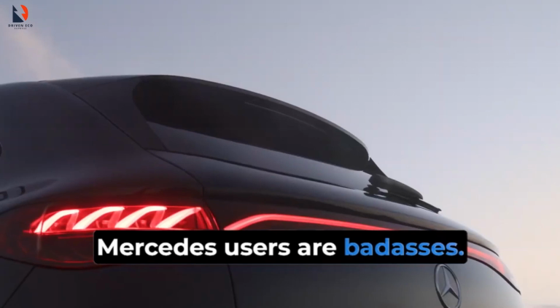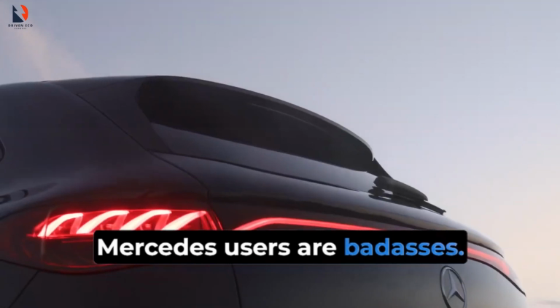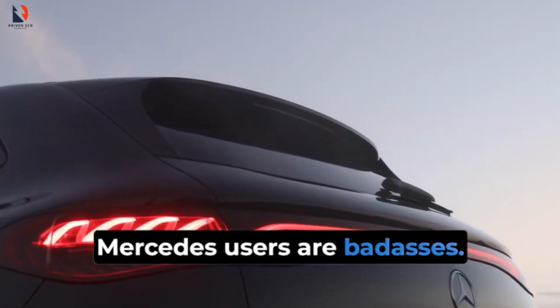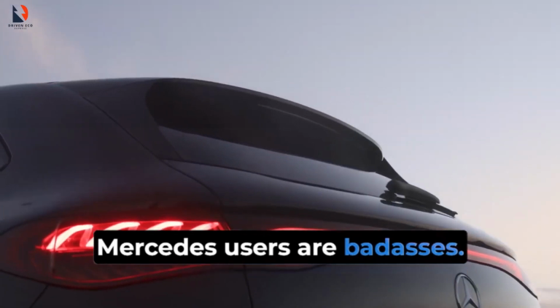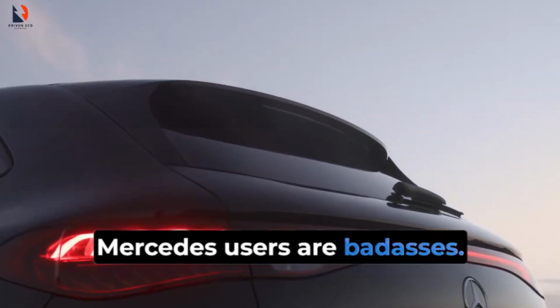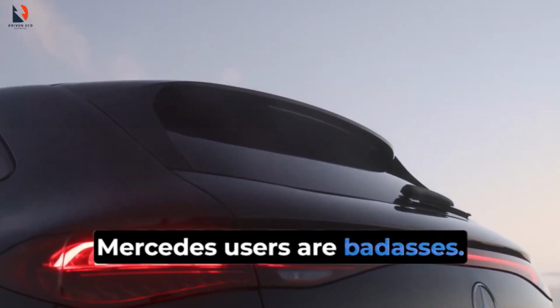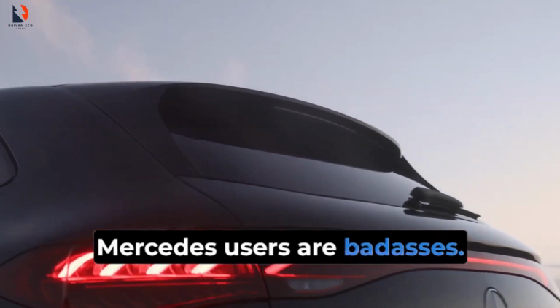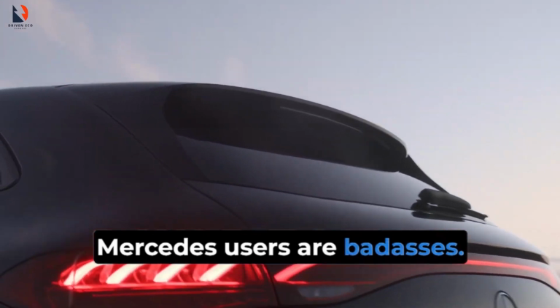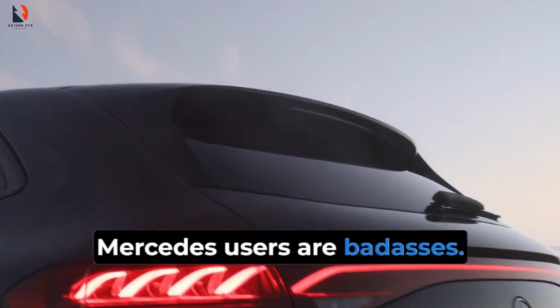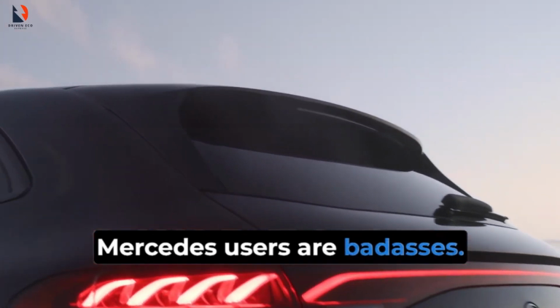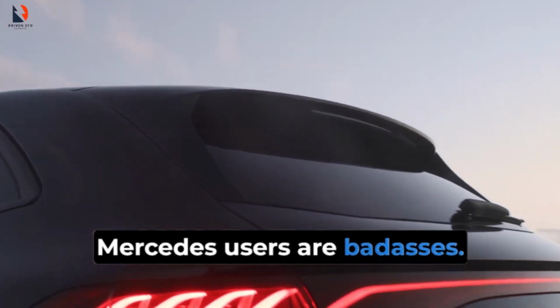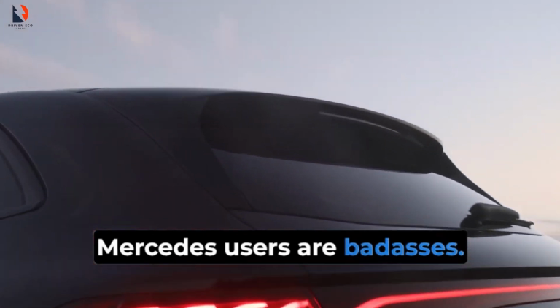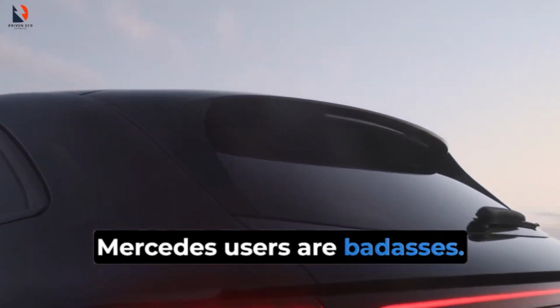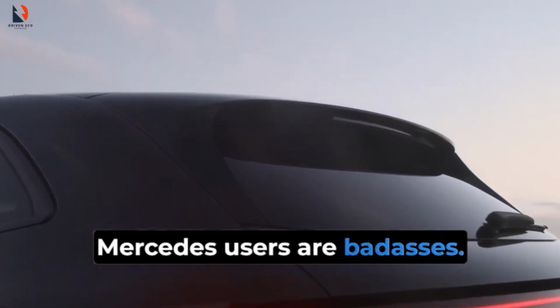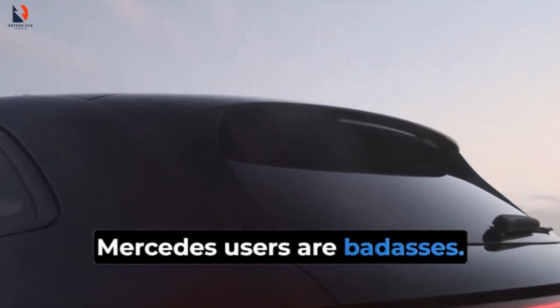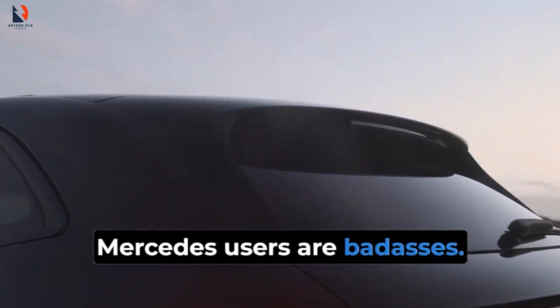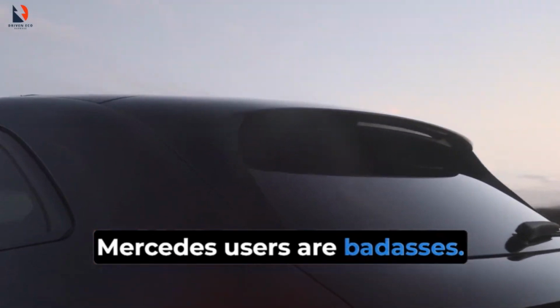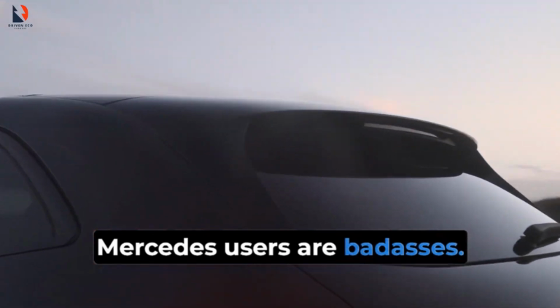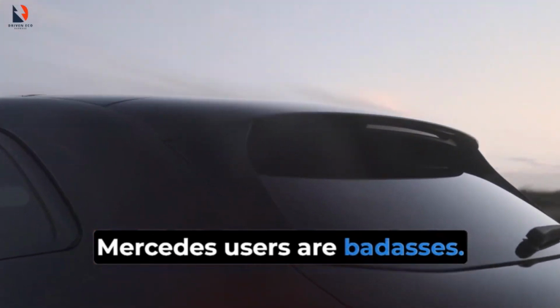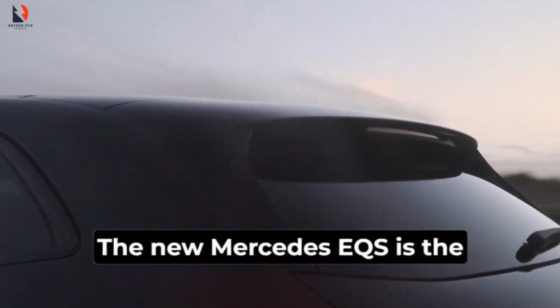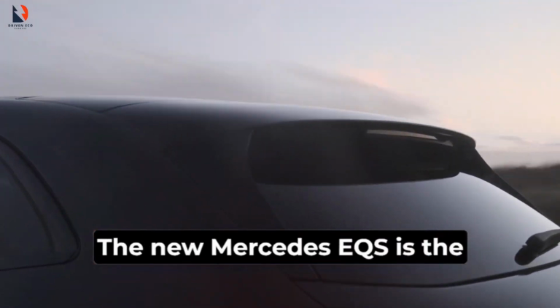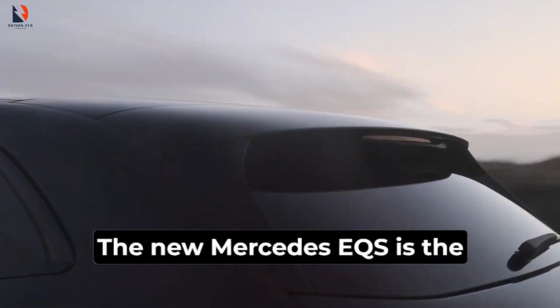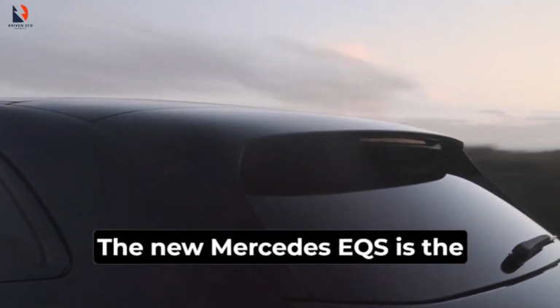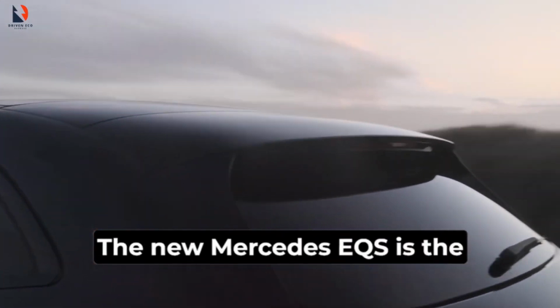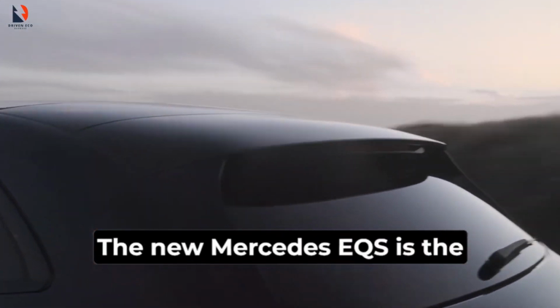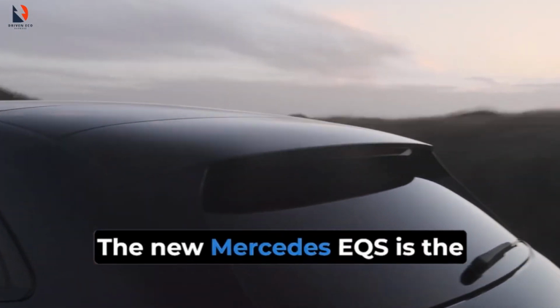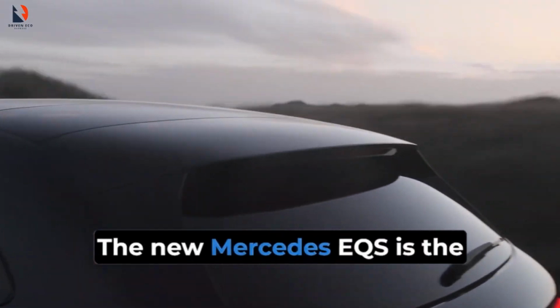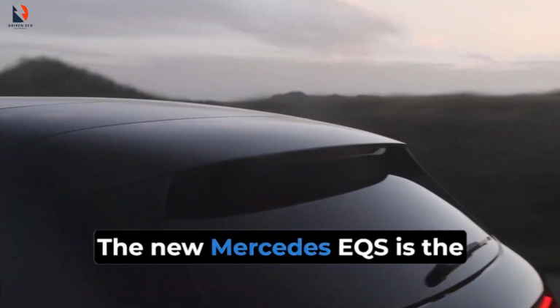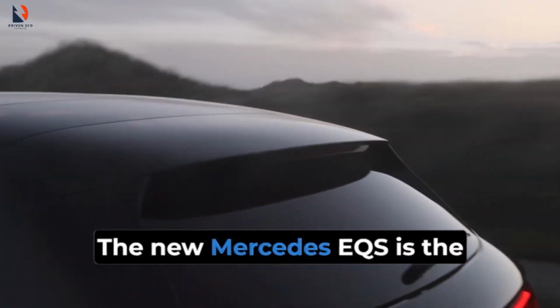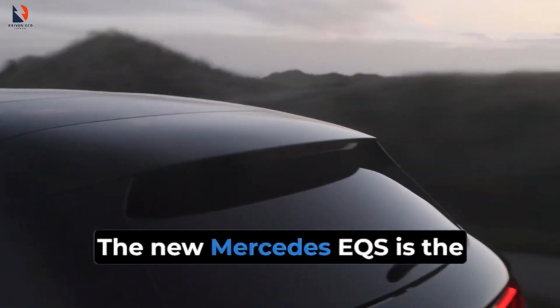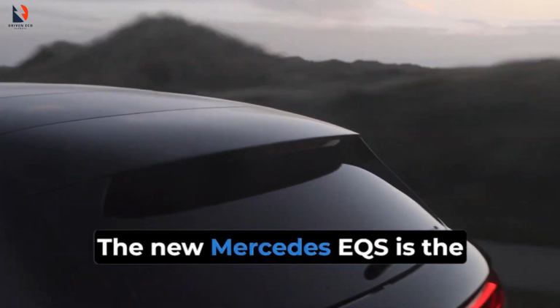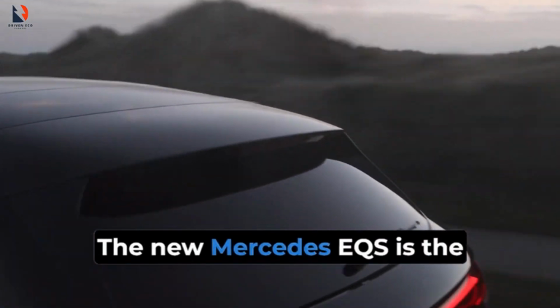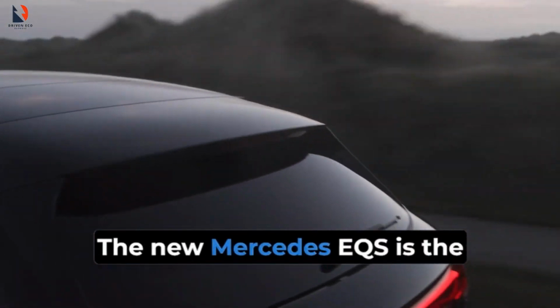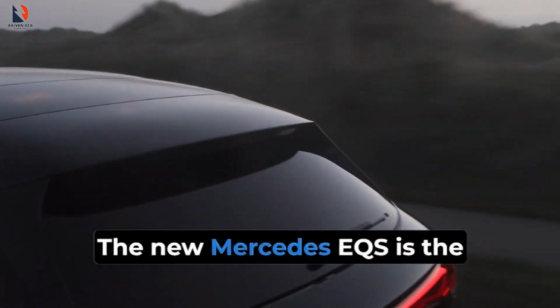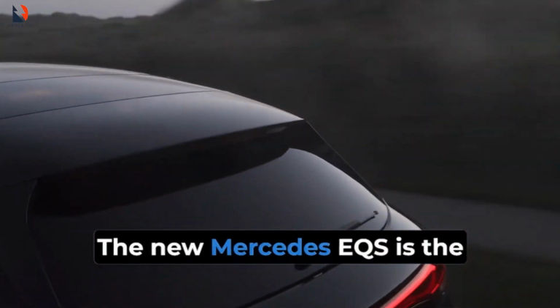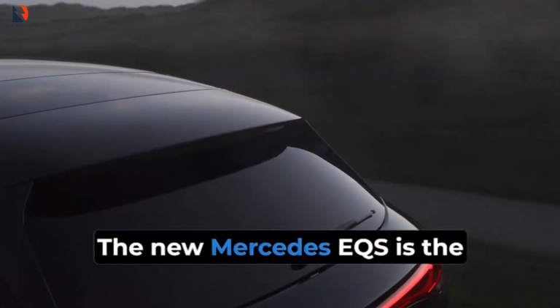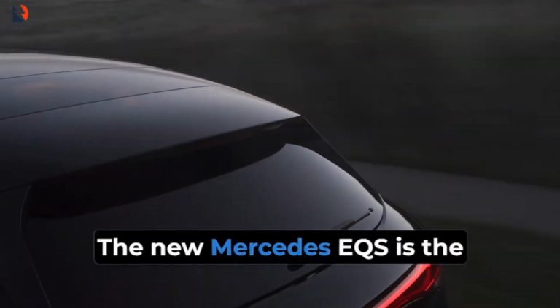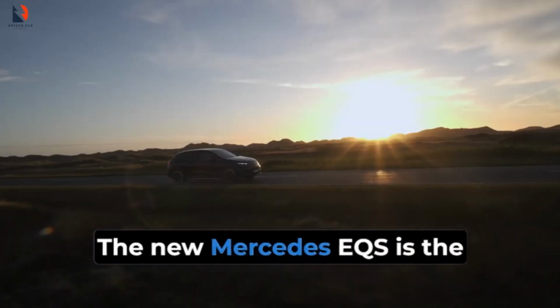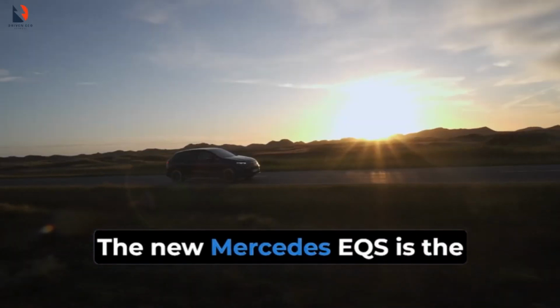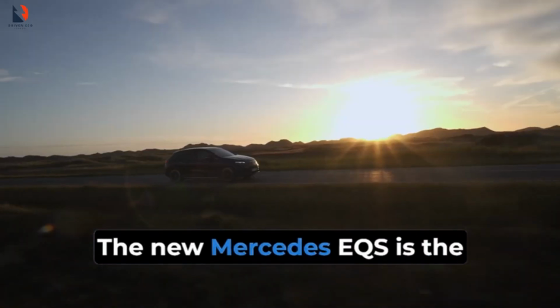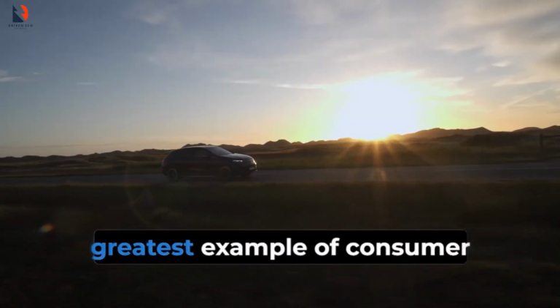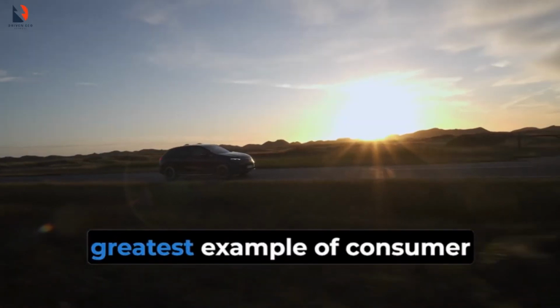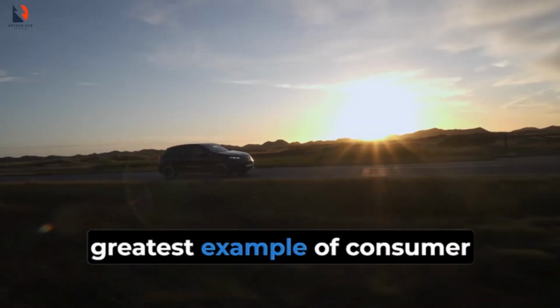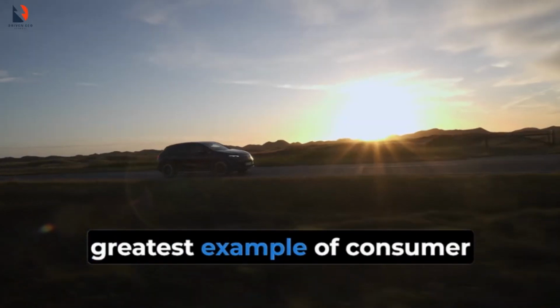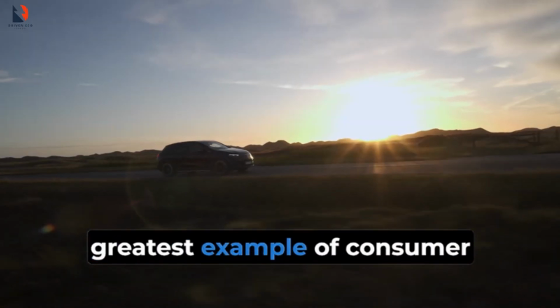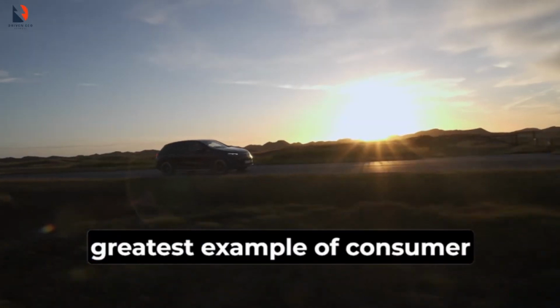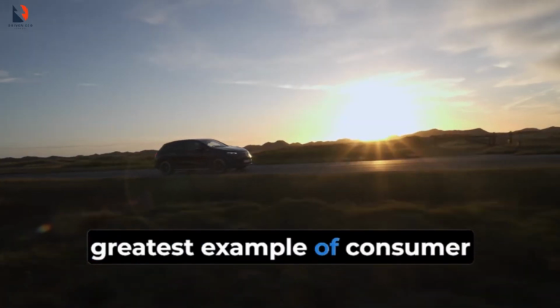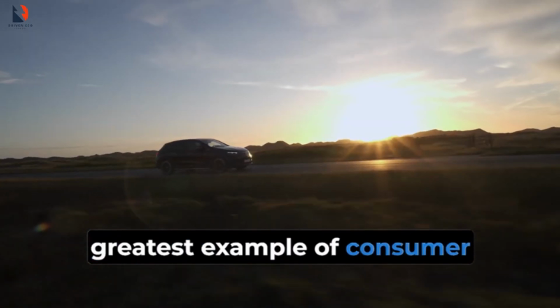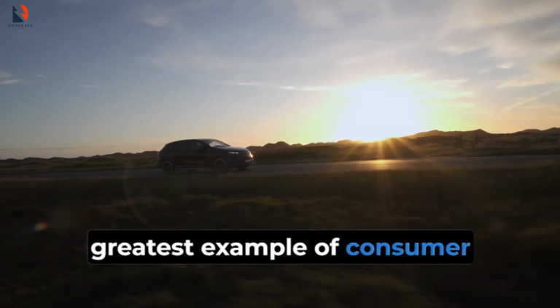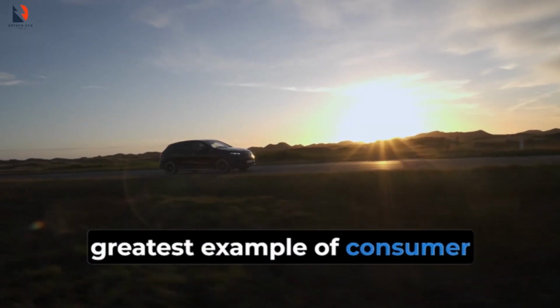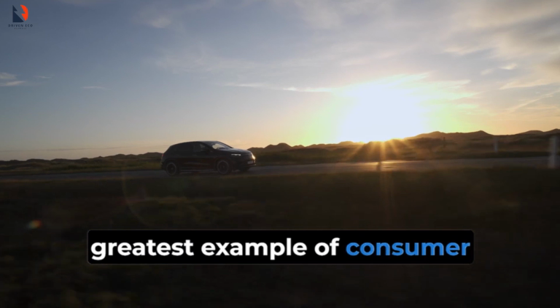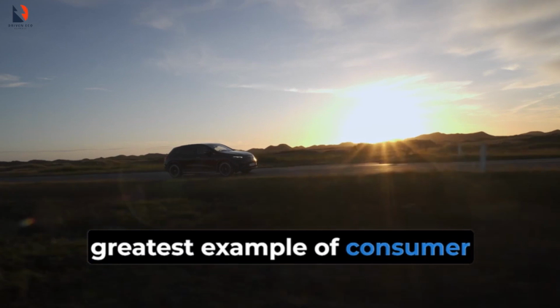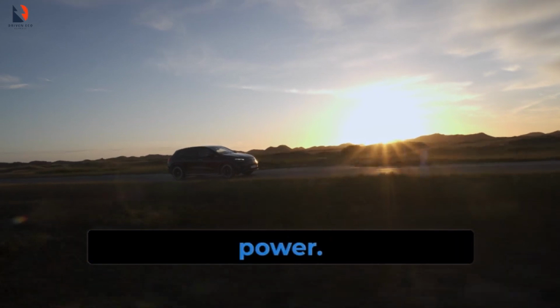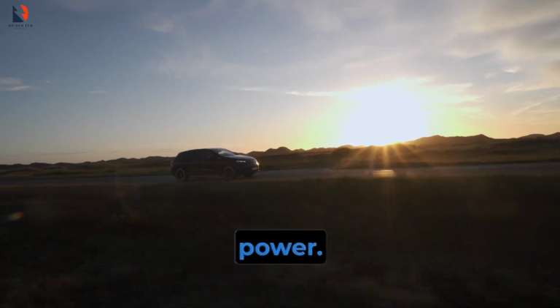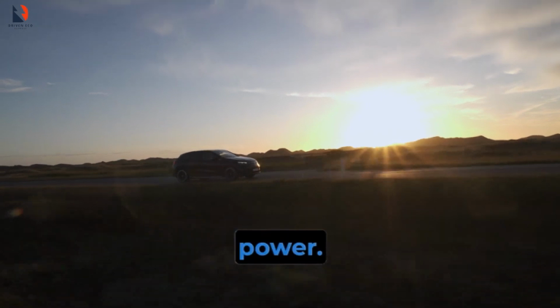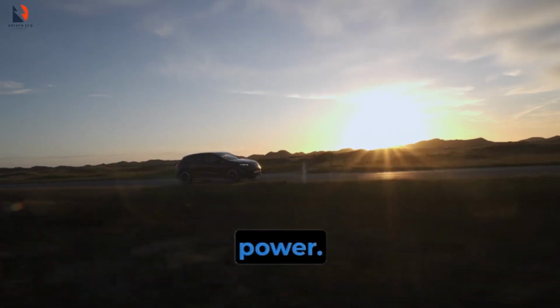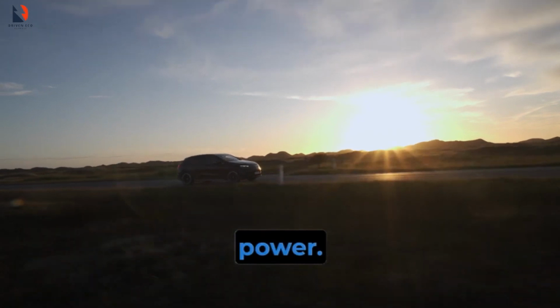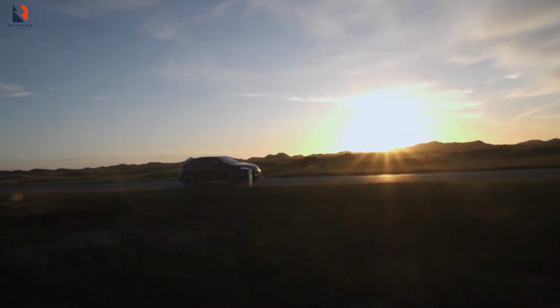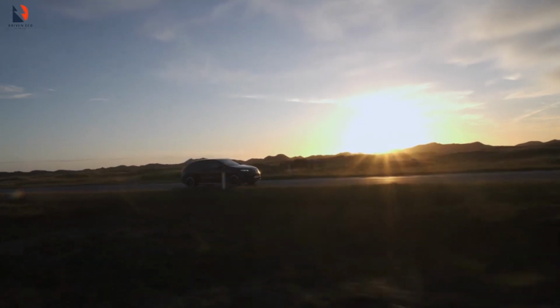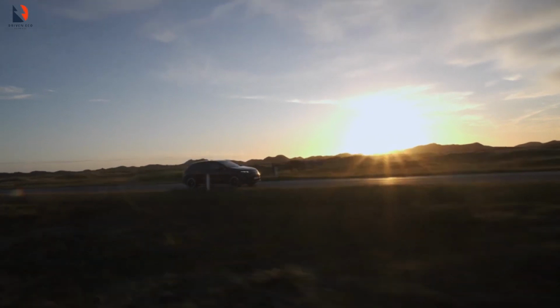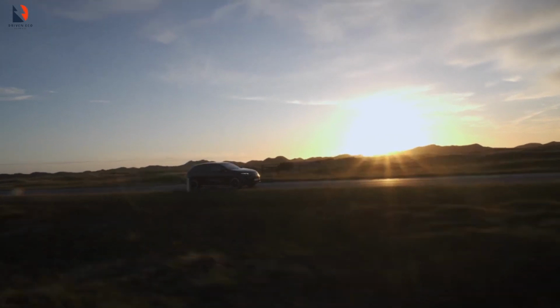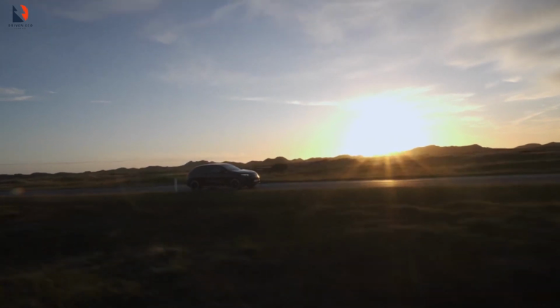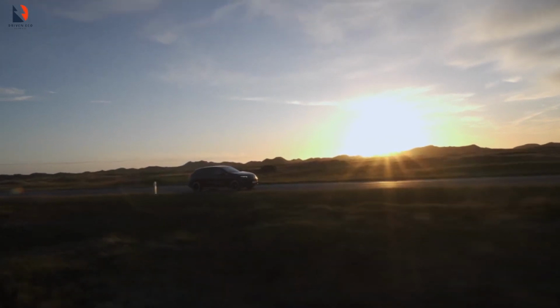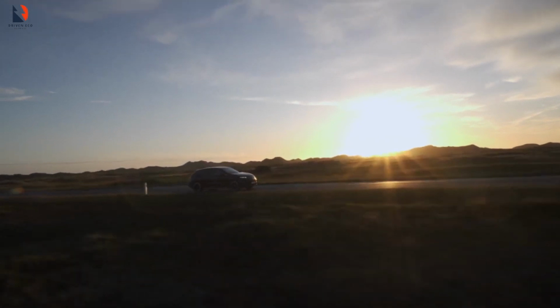Mercedes users are badasses. The new Mercedes EQS is the greatest example of consumer power in the current world.